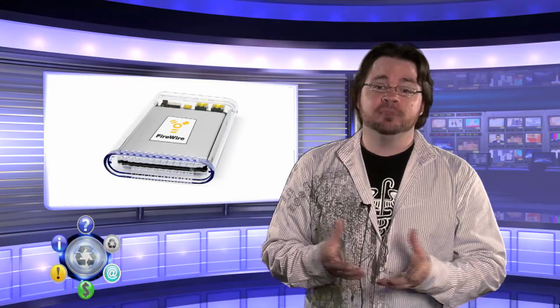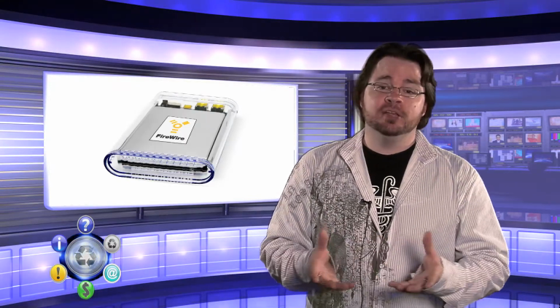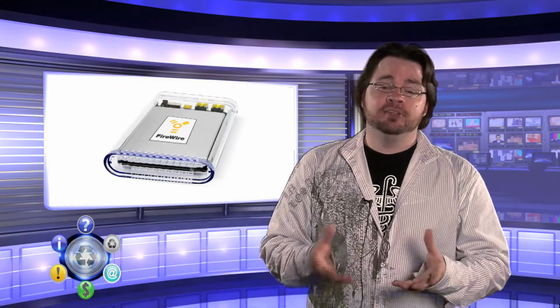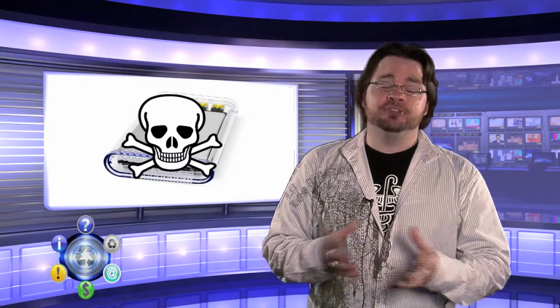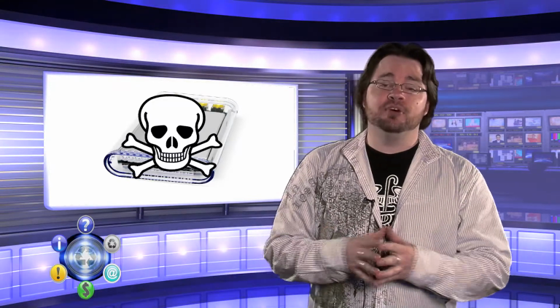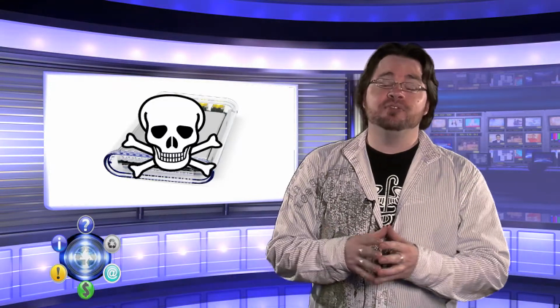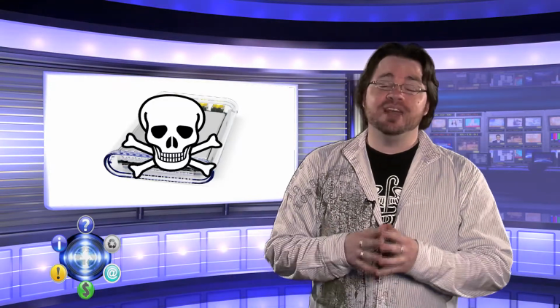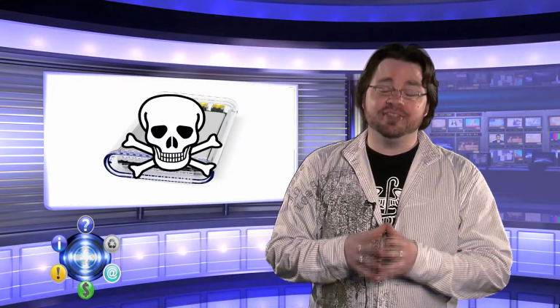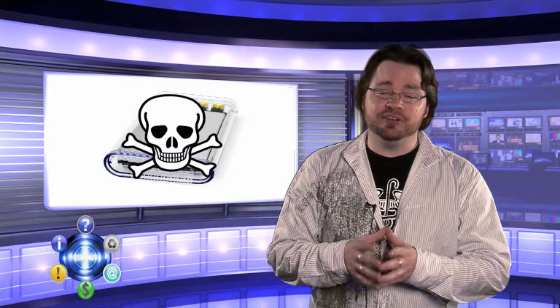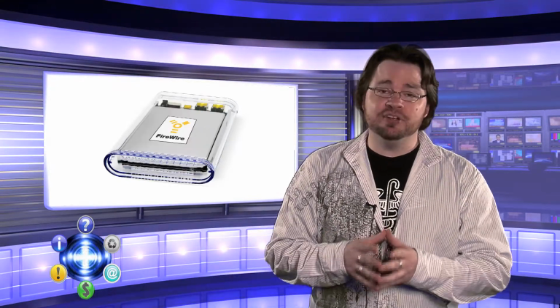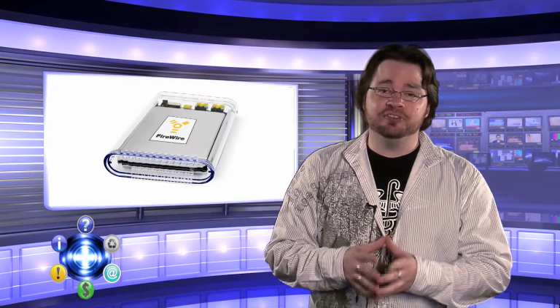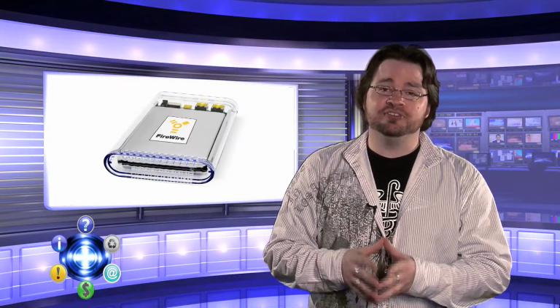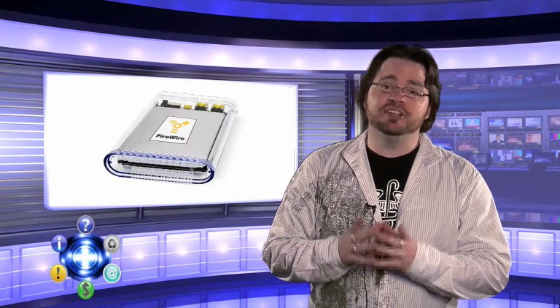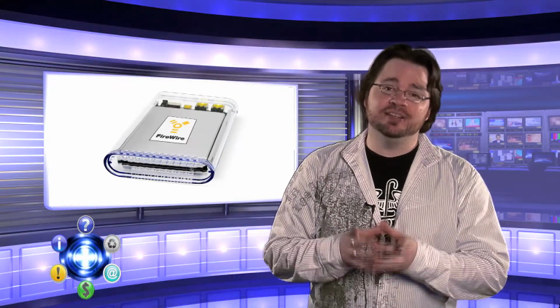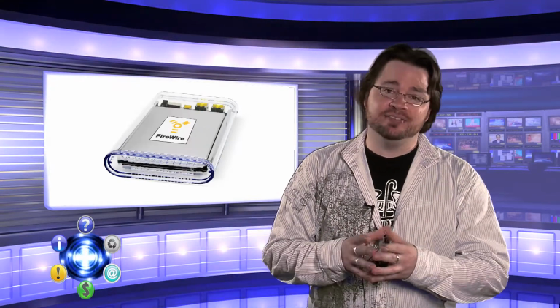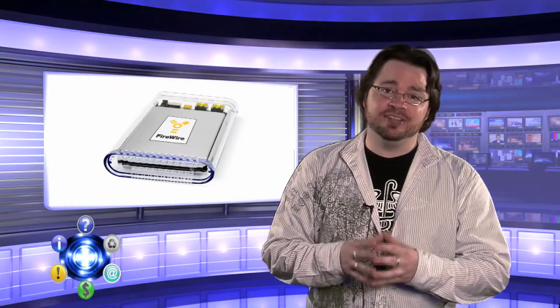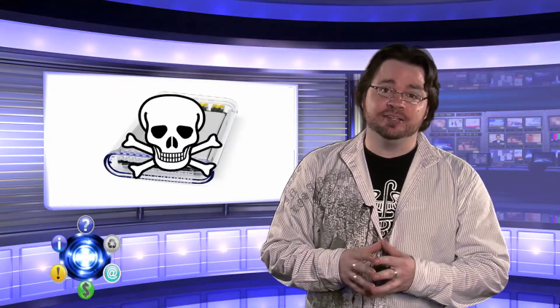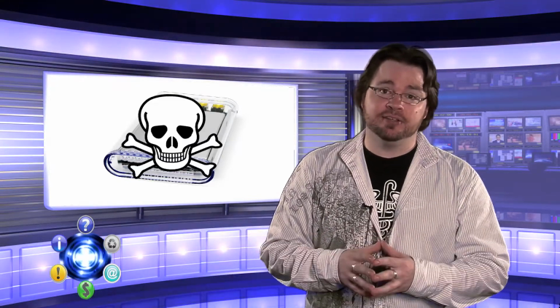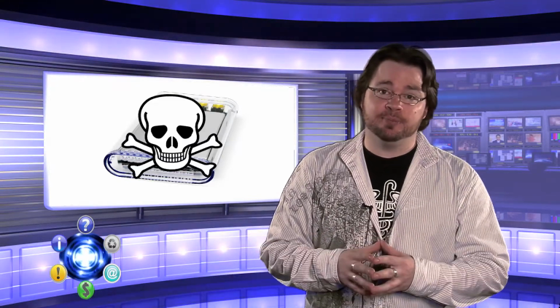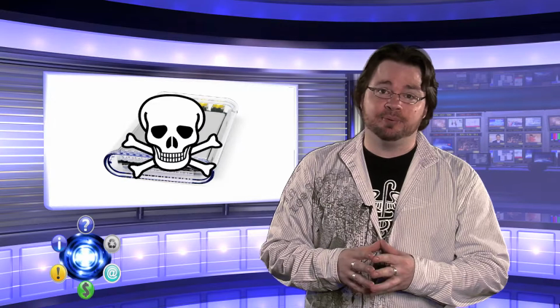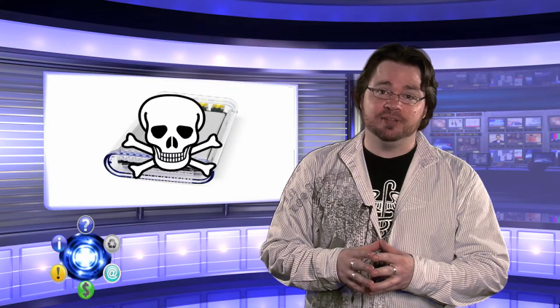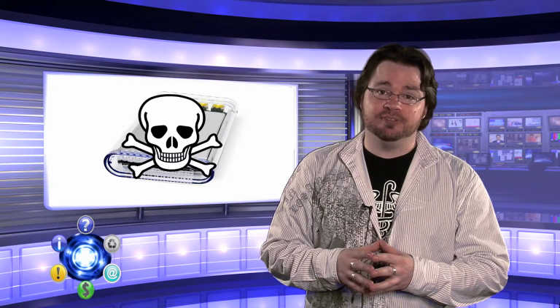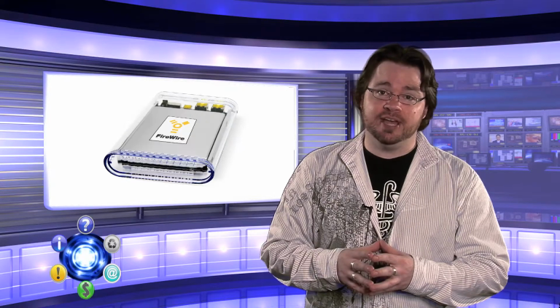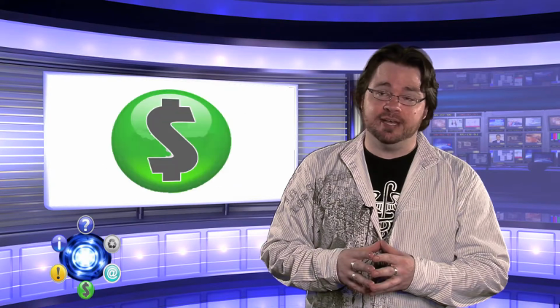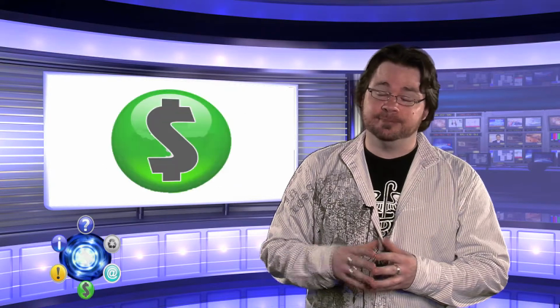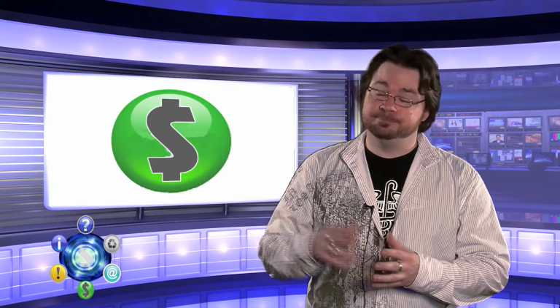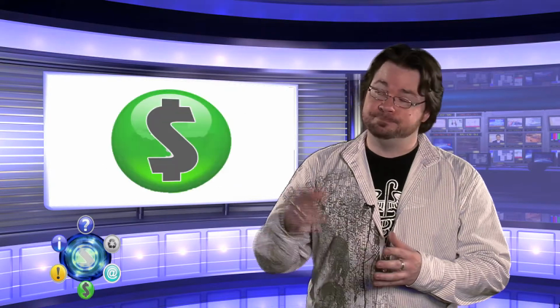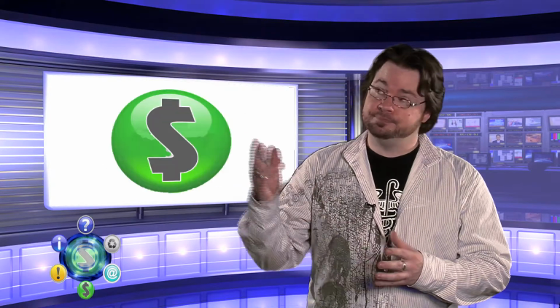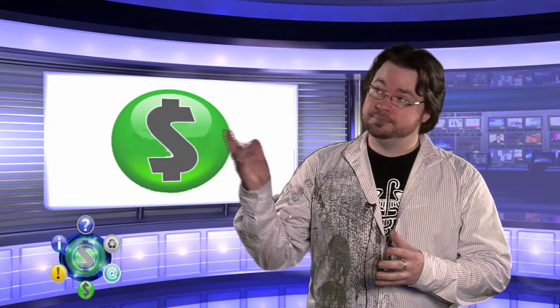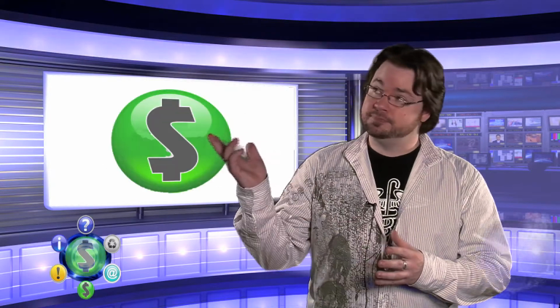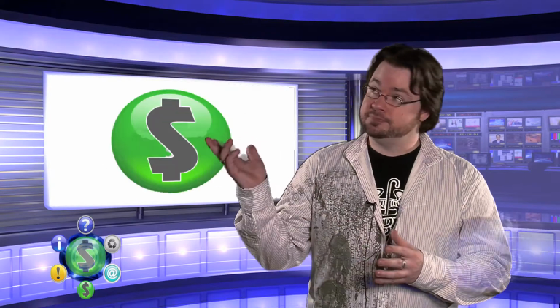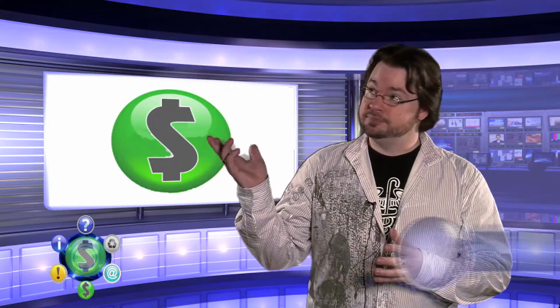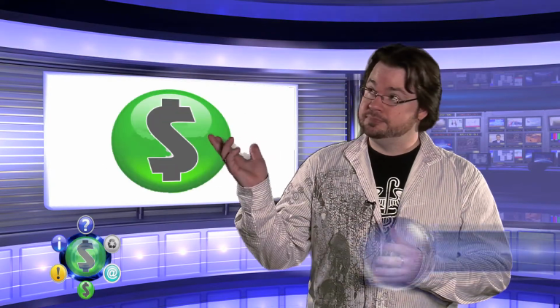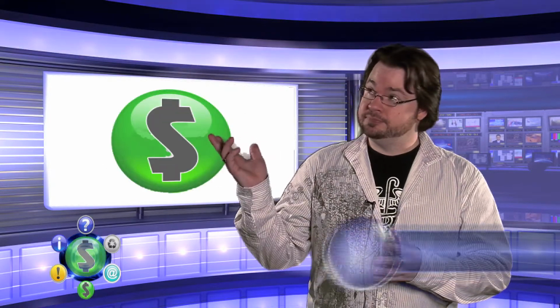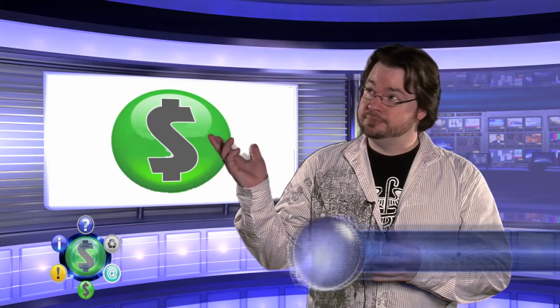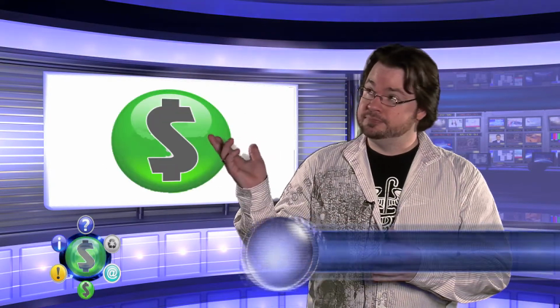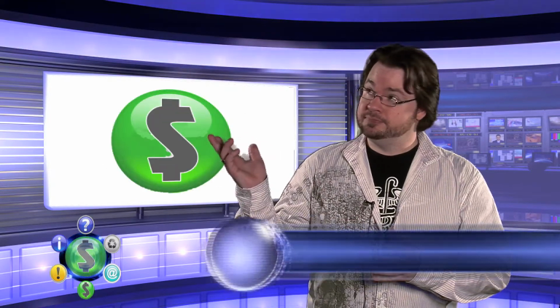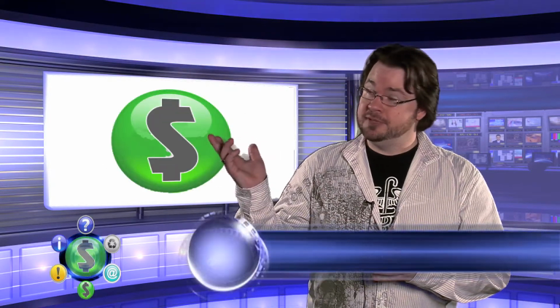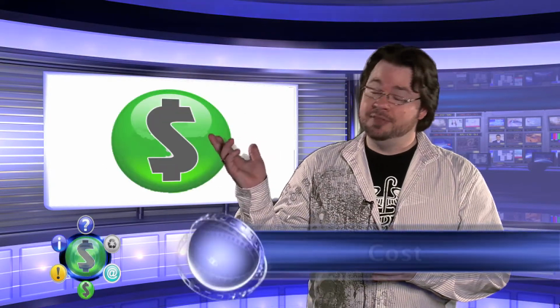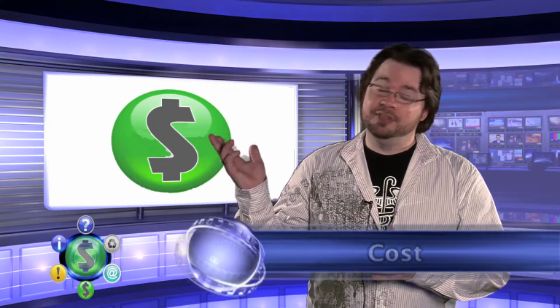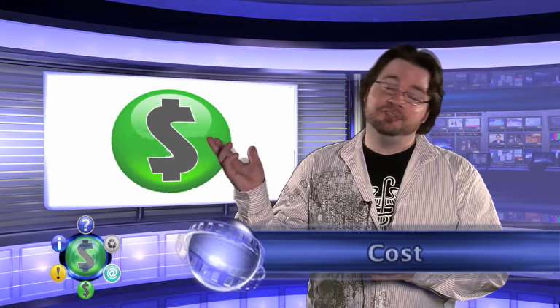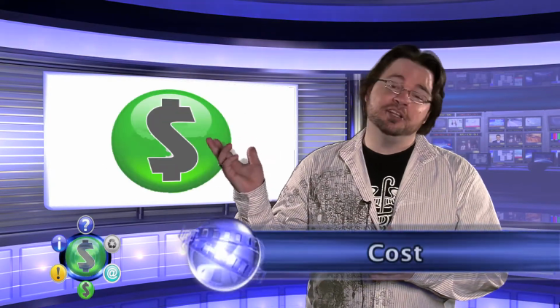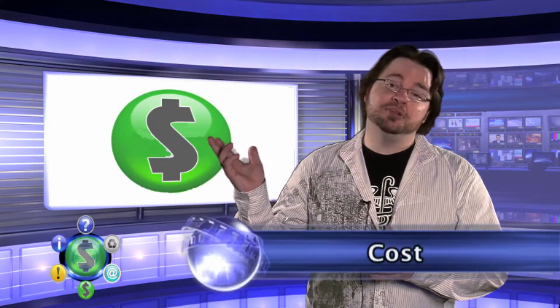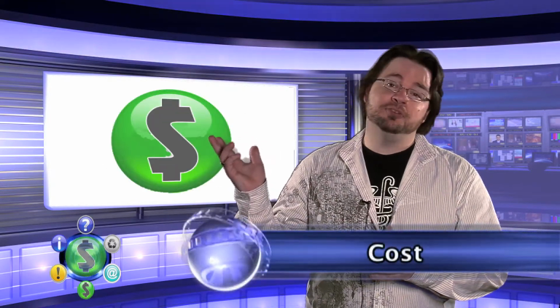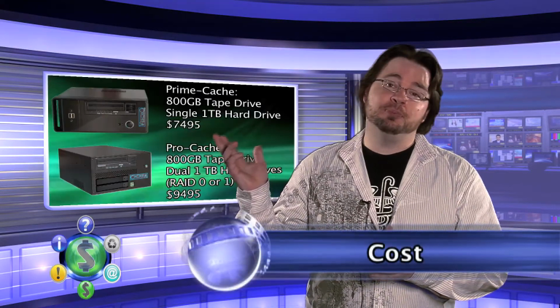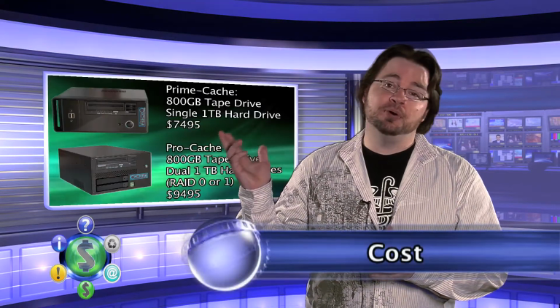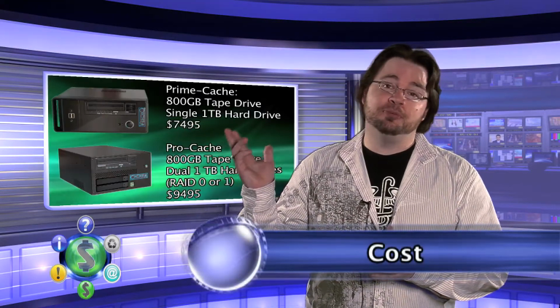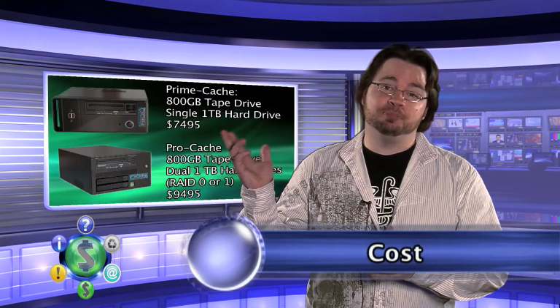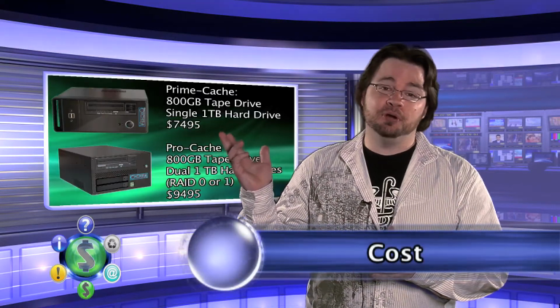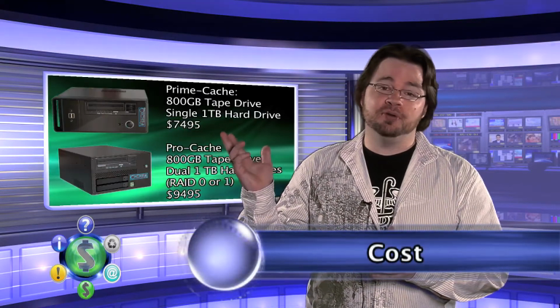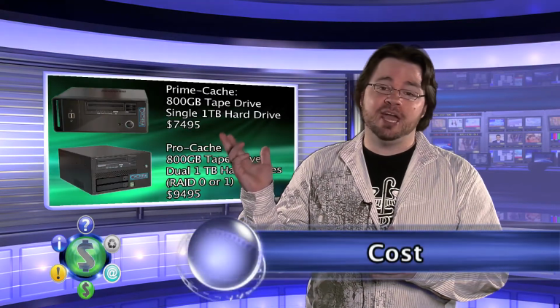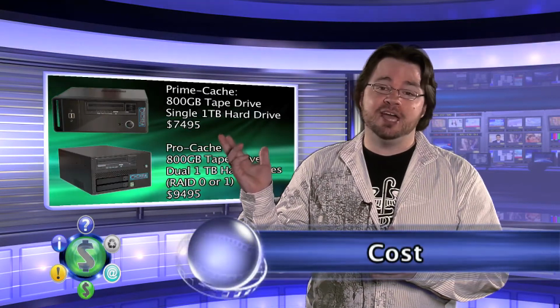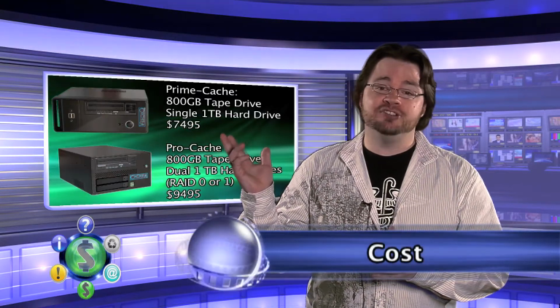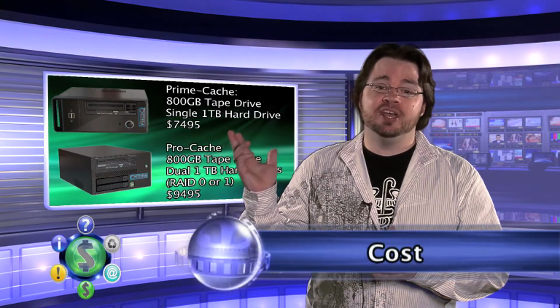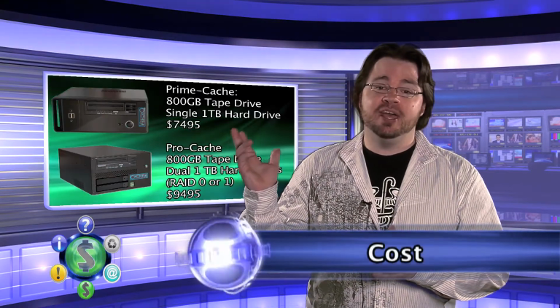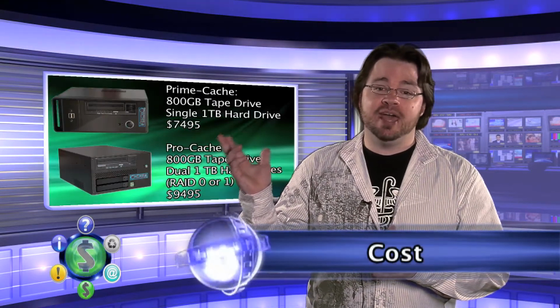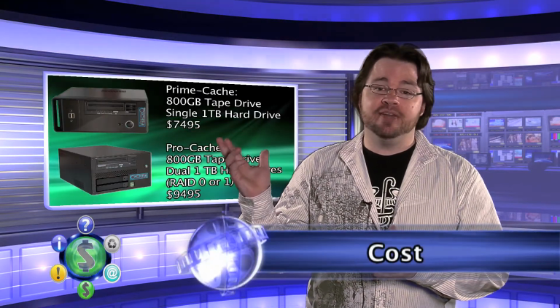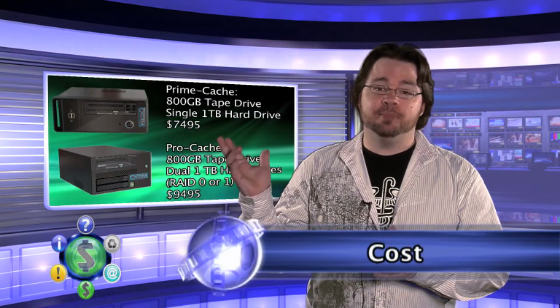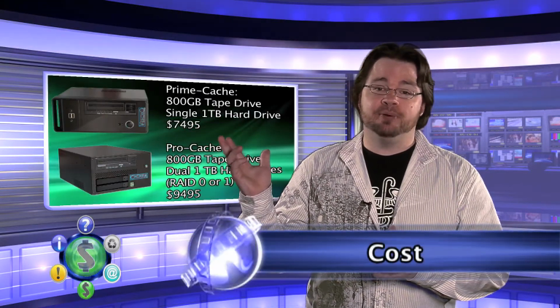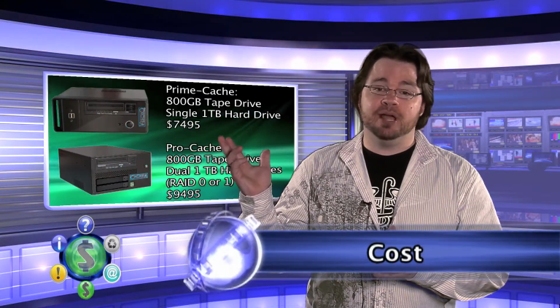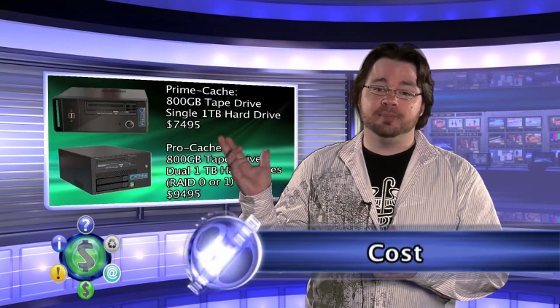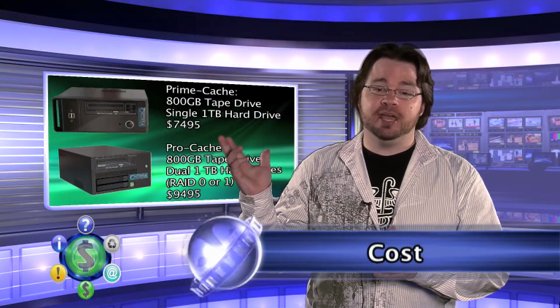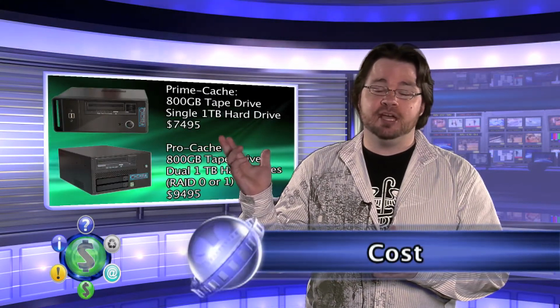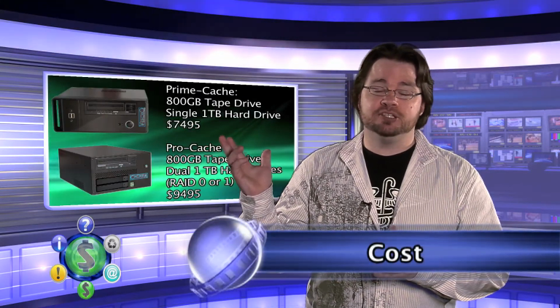Now that you're interested, let's take a look at the price tag — this includes both the Pro Cache and the Prime Cache.